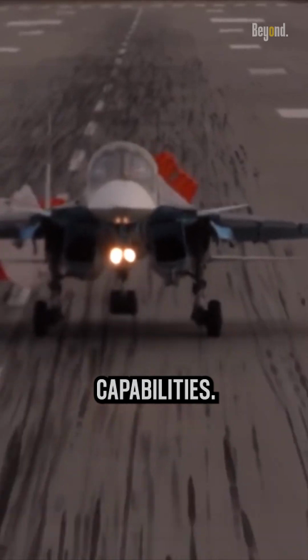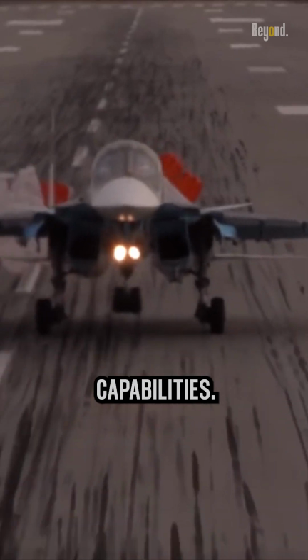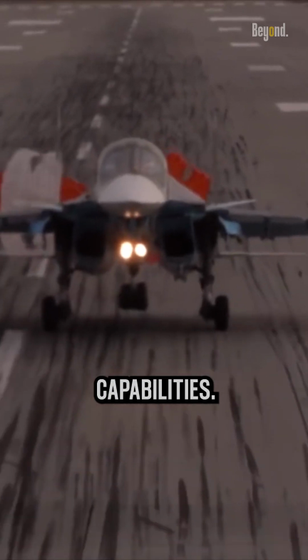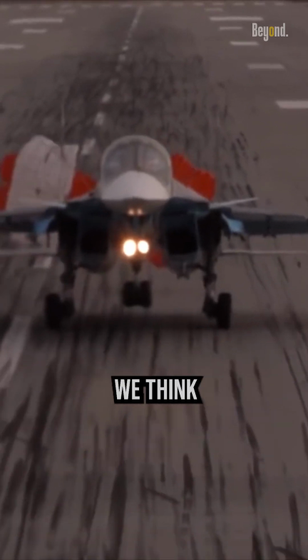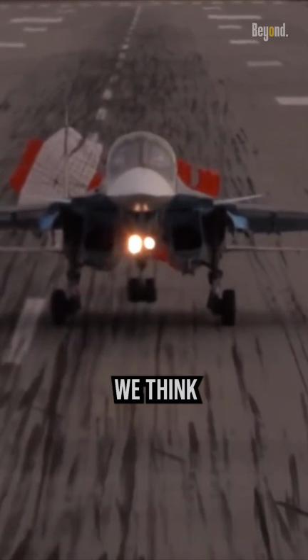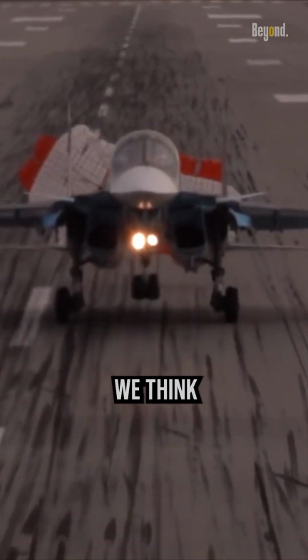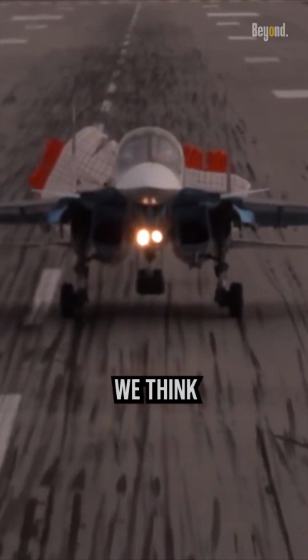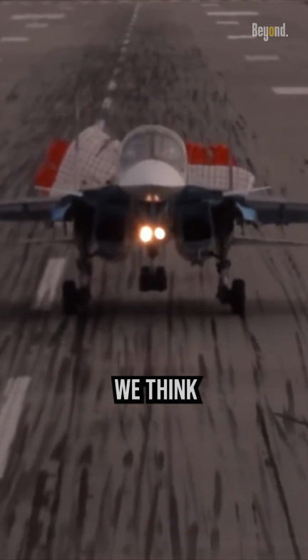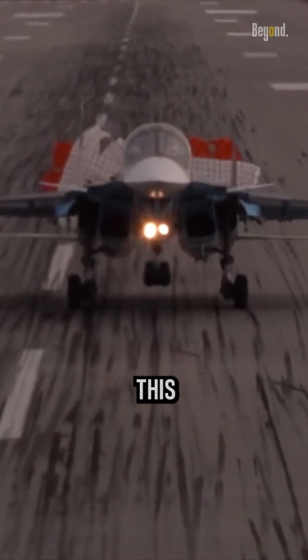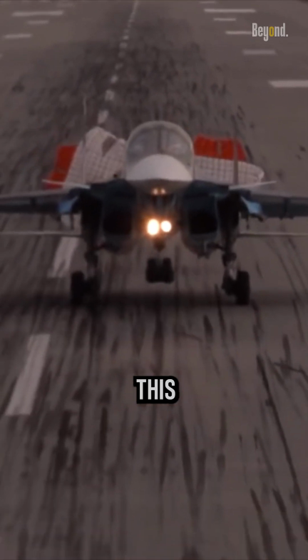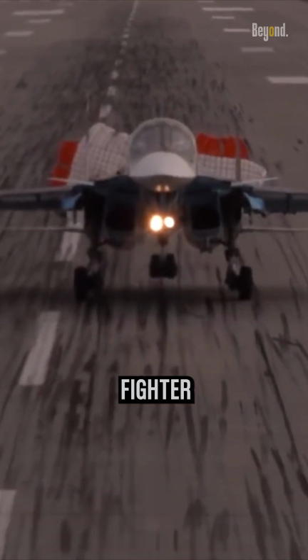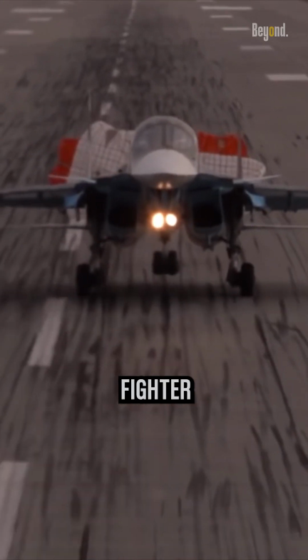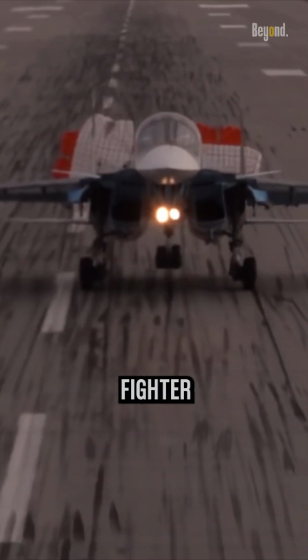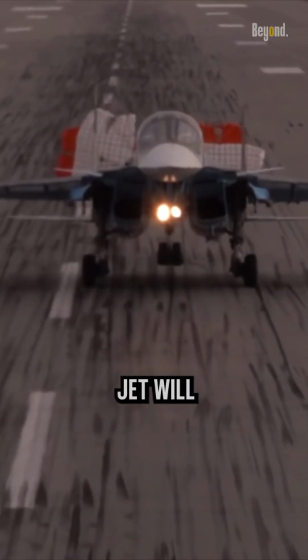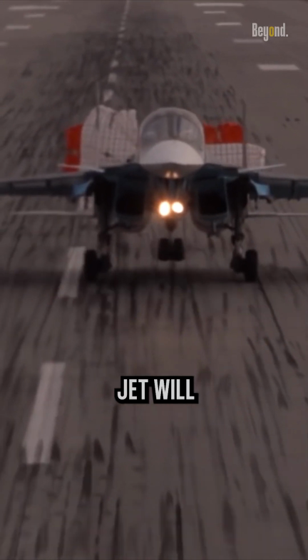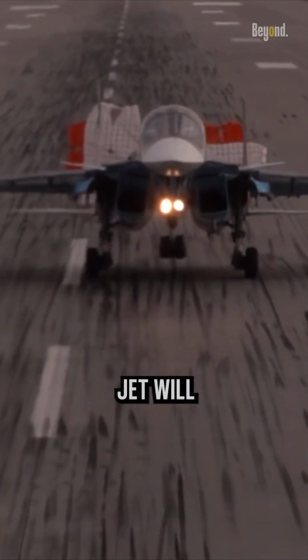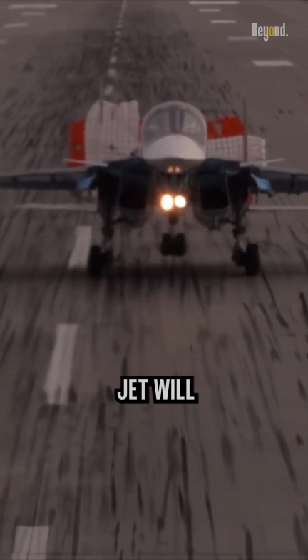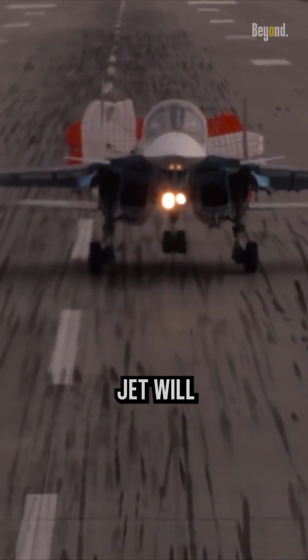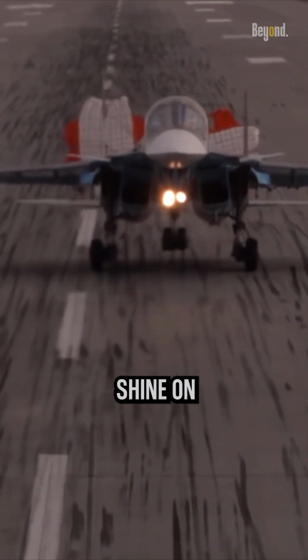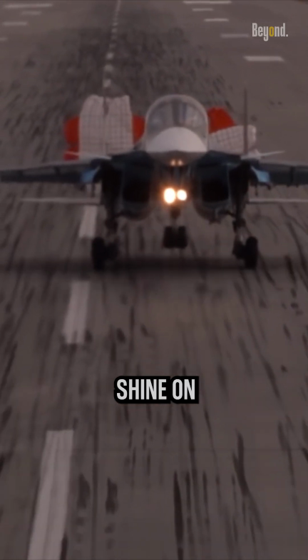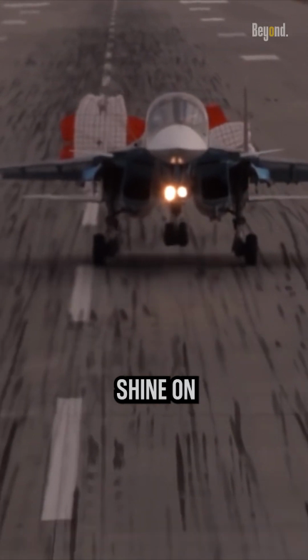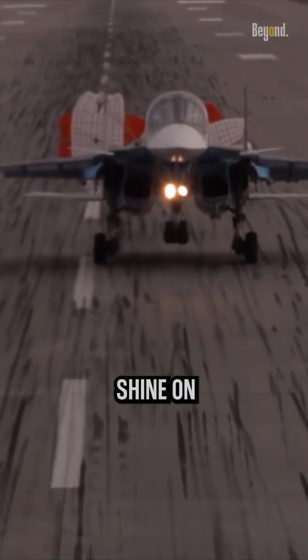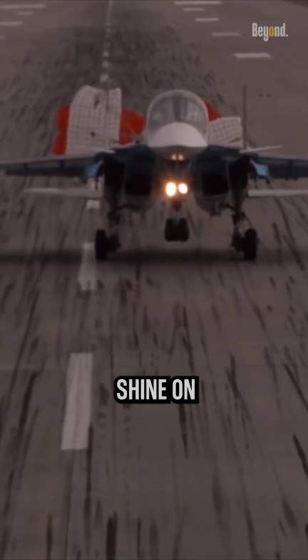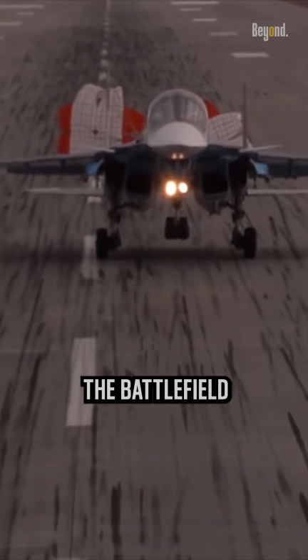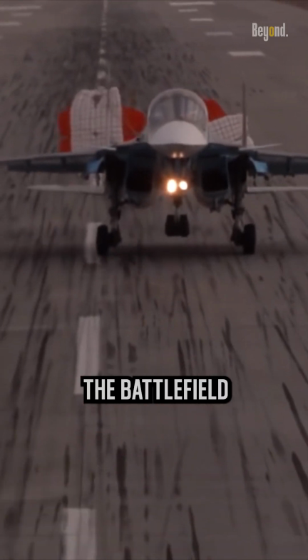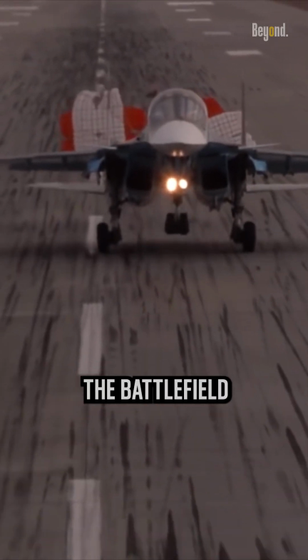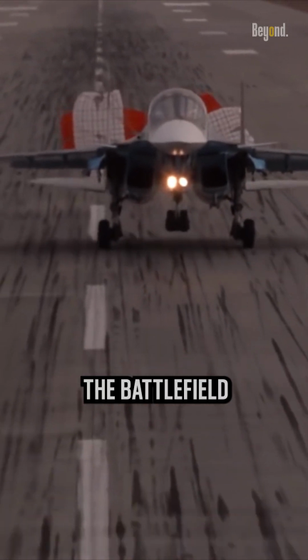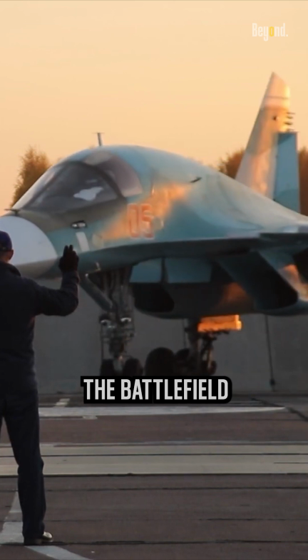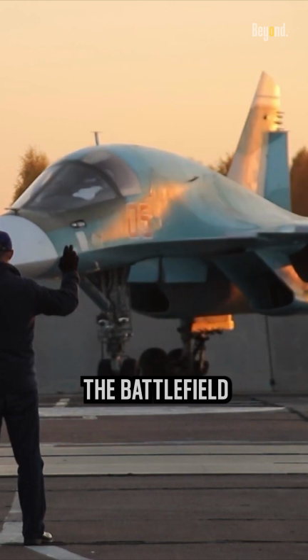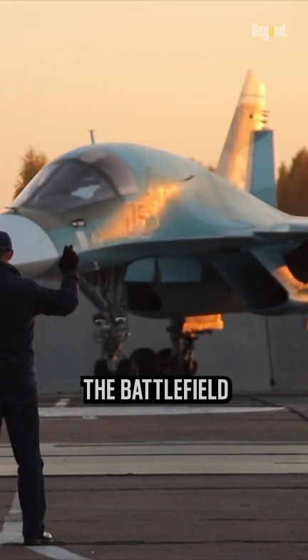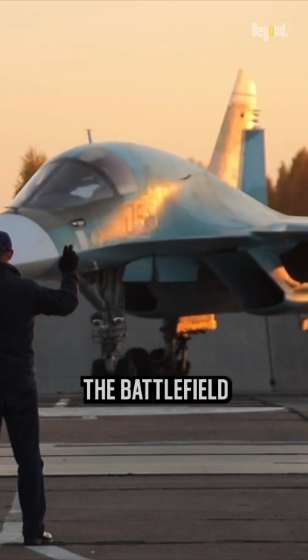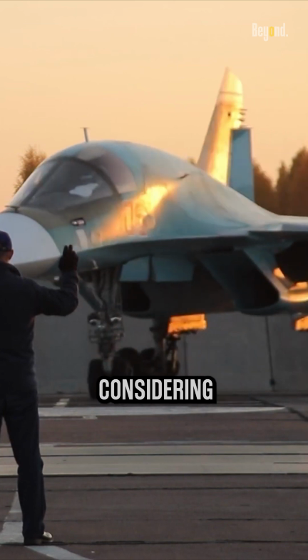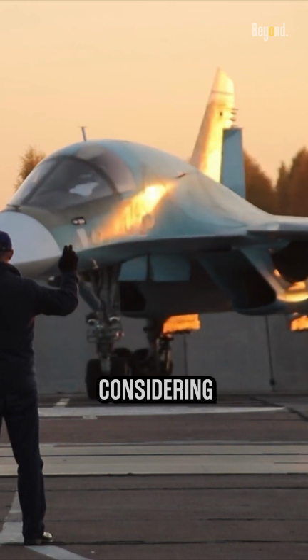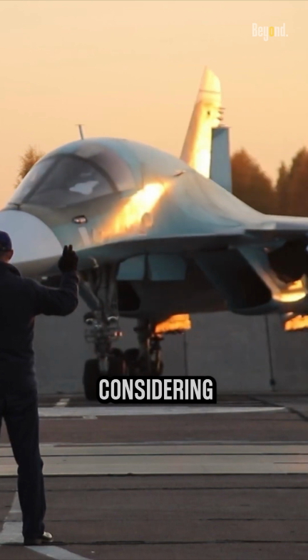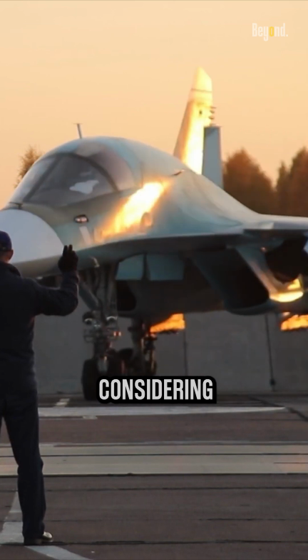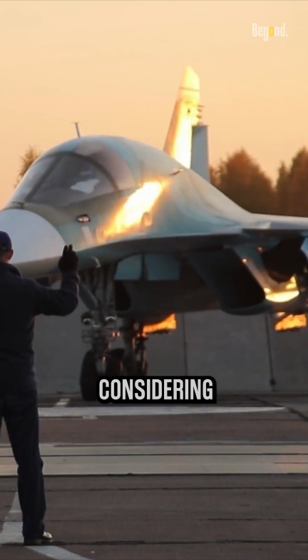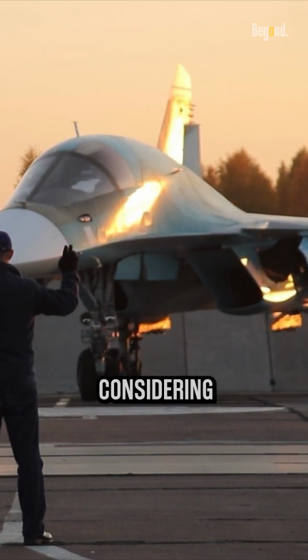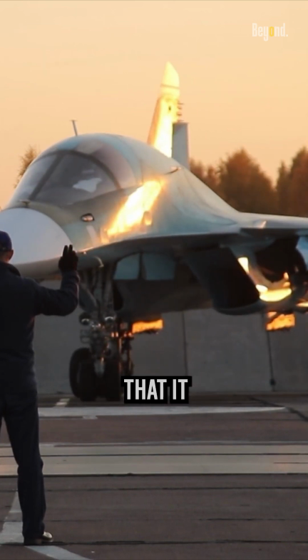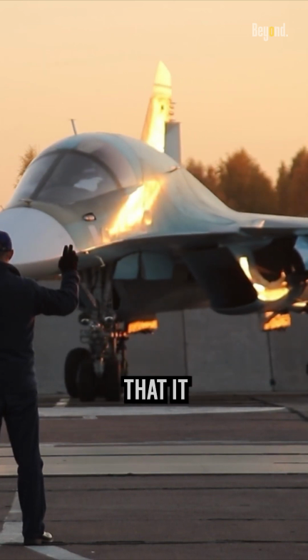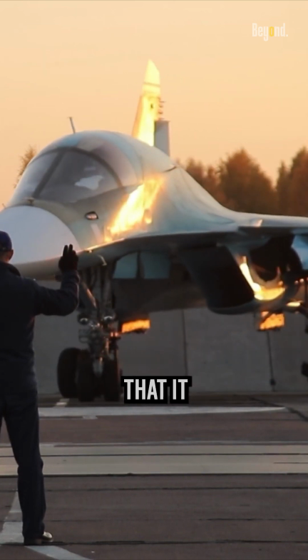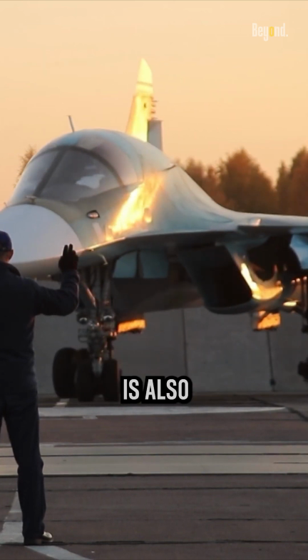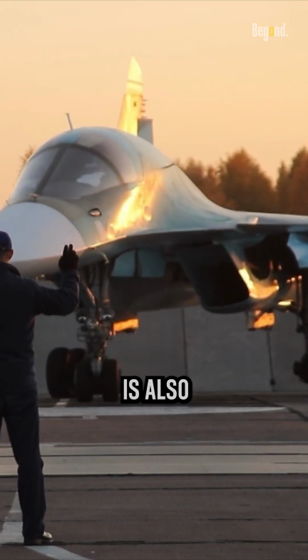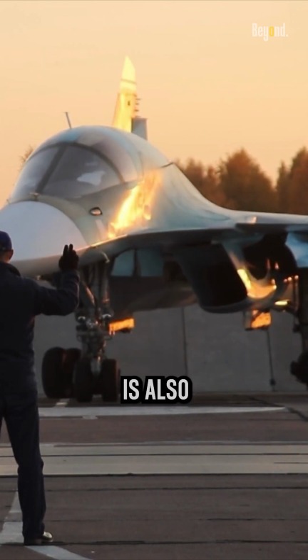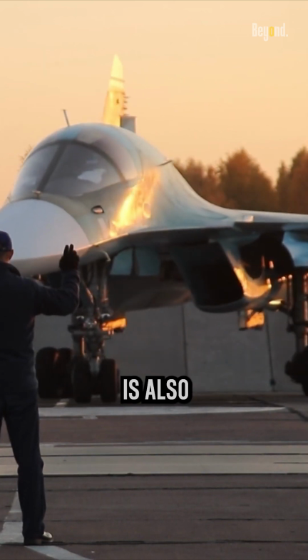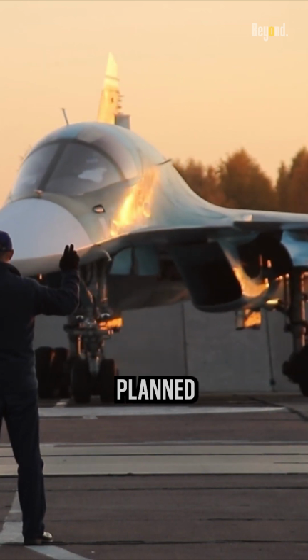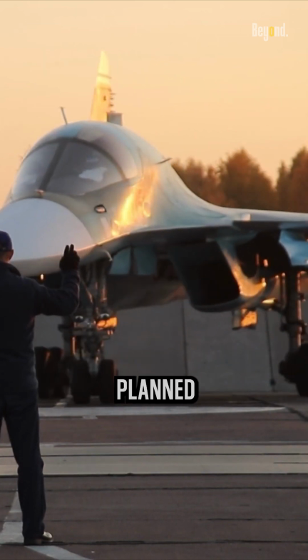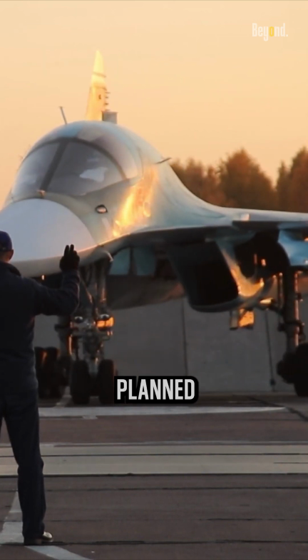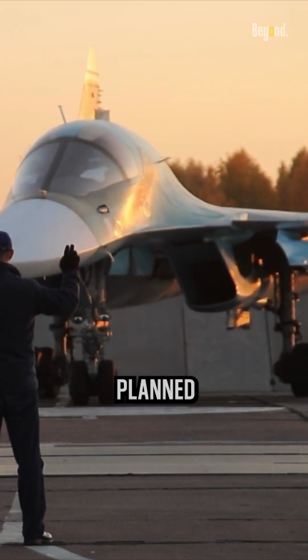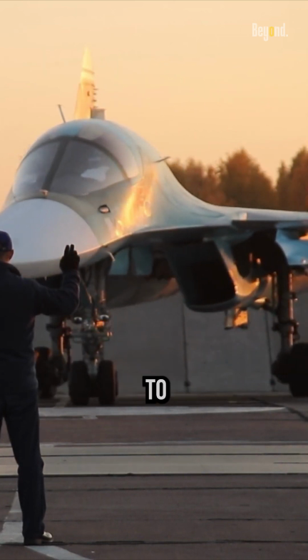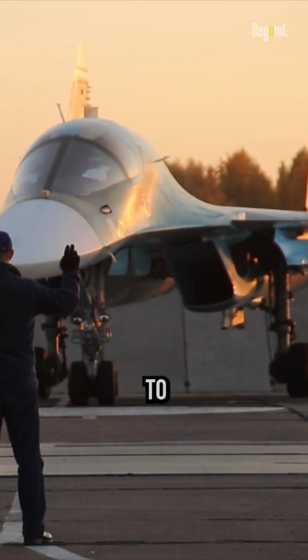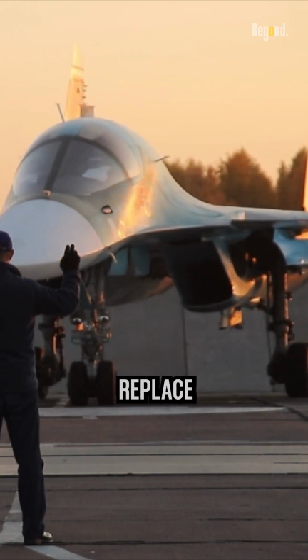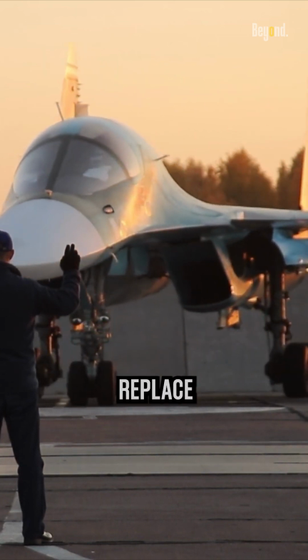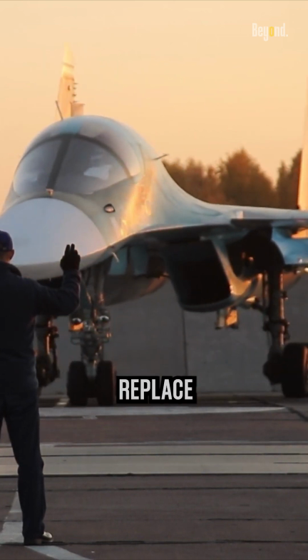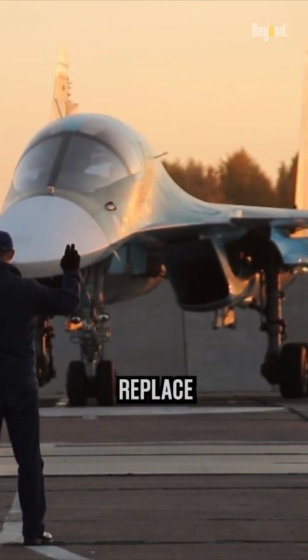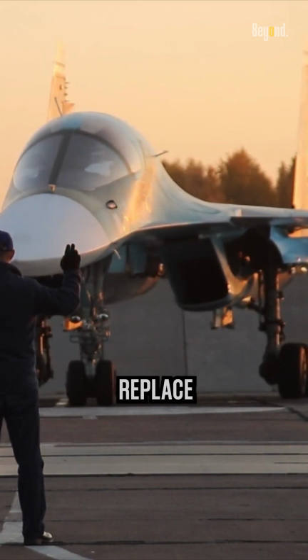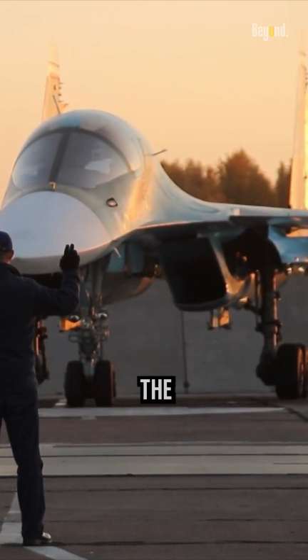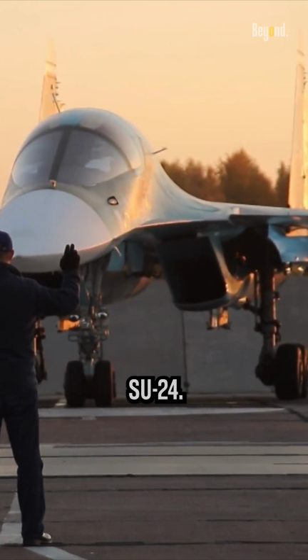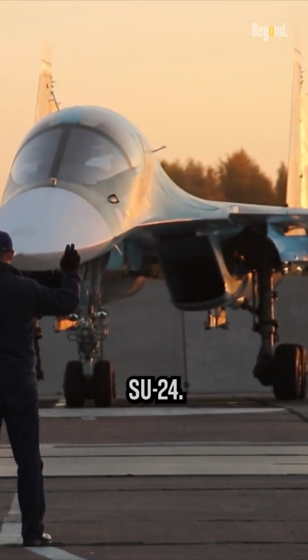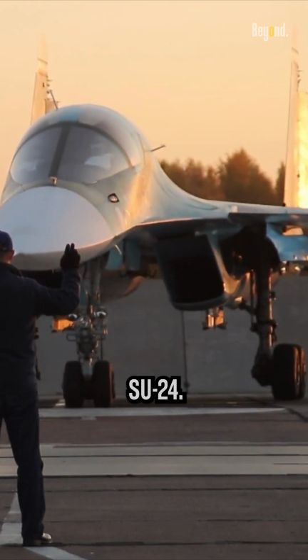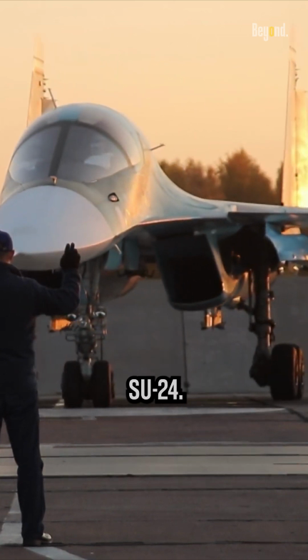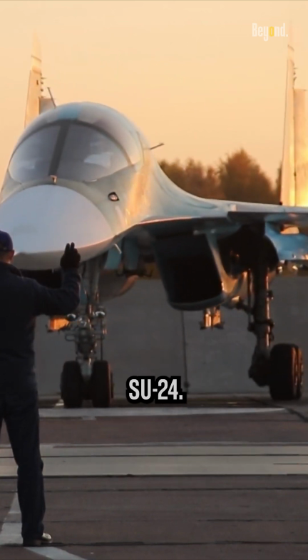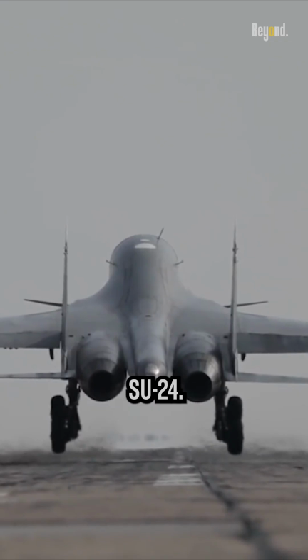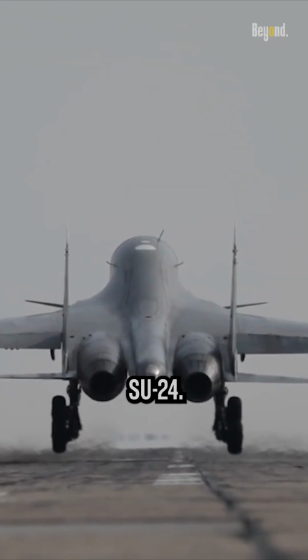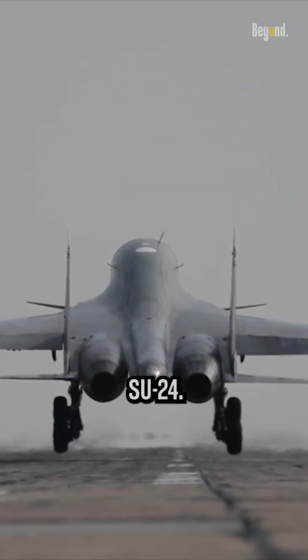We think this fighter jet will shine on the battlefield, considering that it is also planned to replace the Su-24.